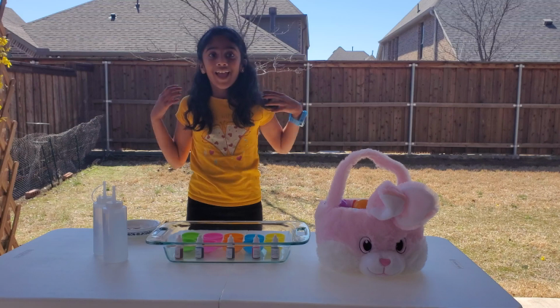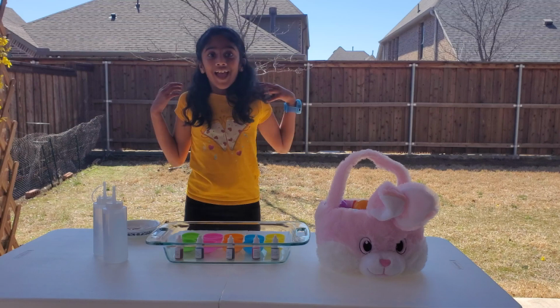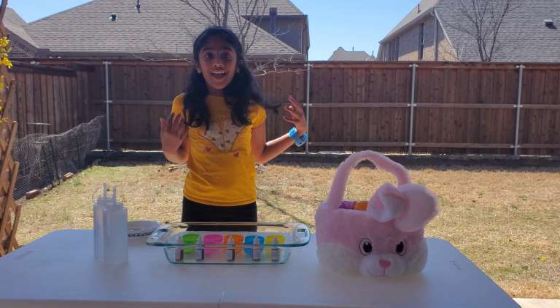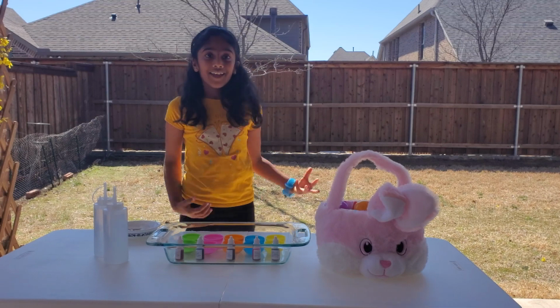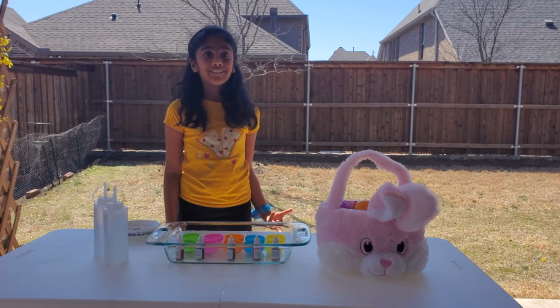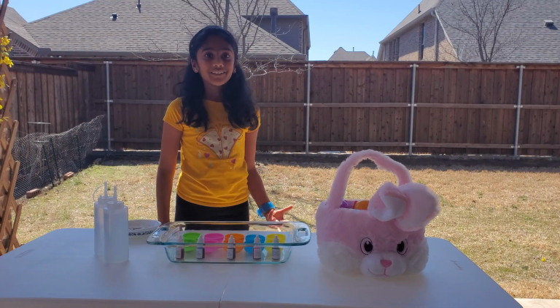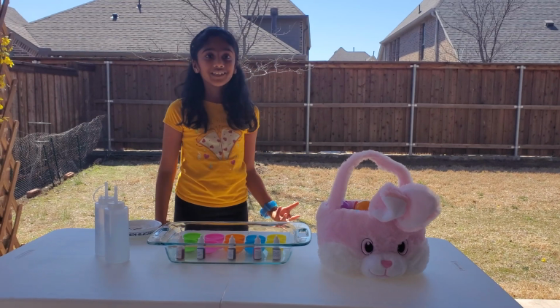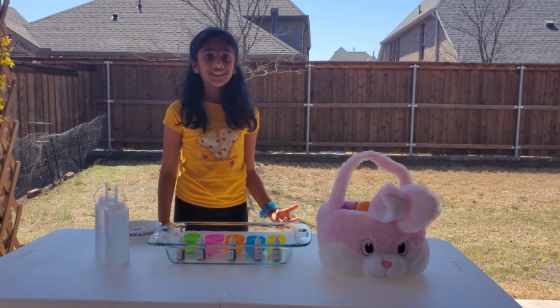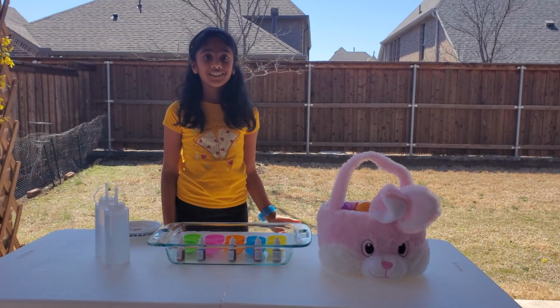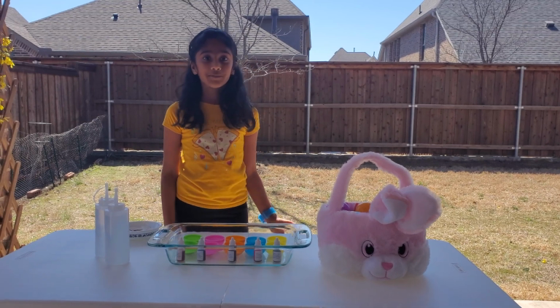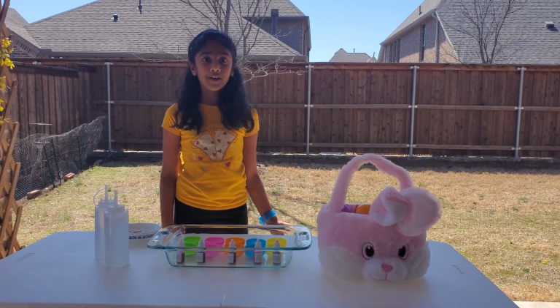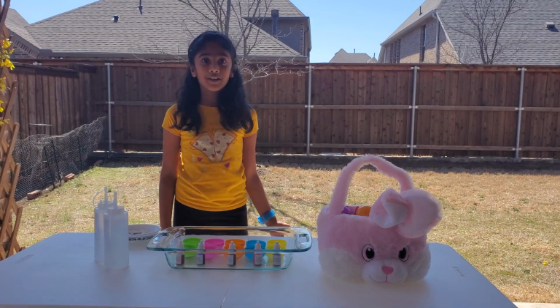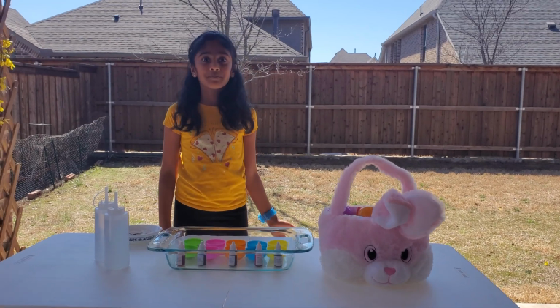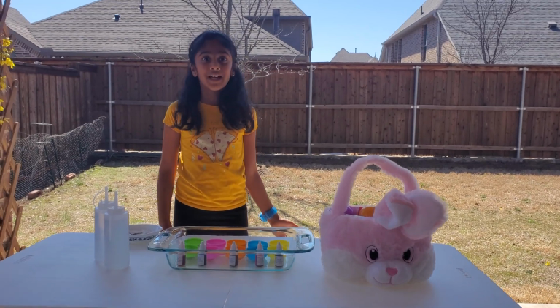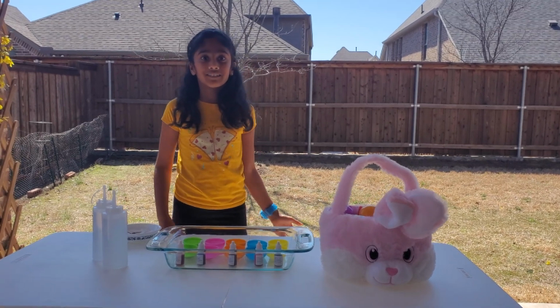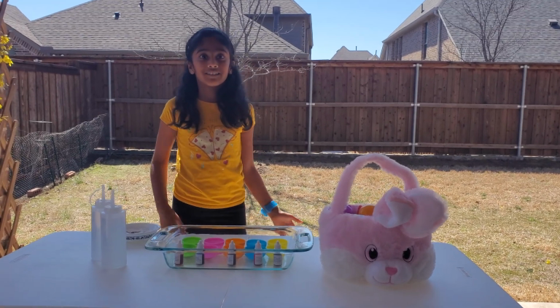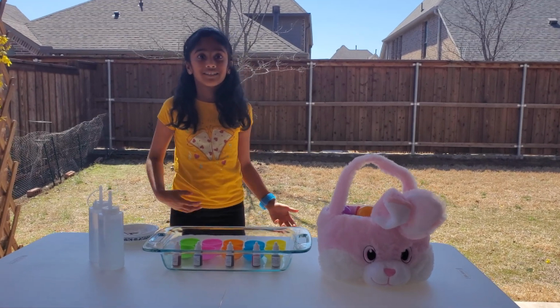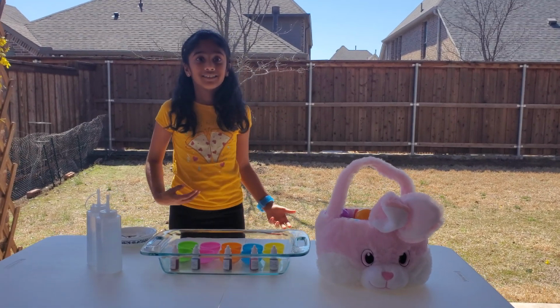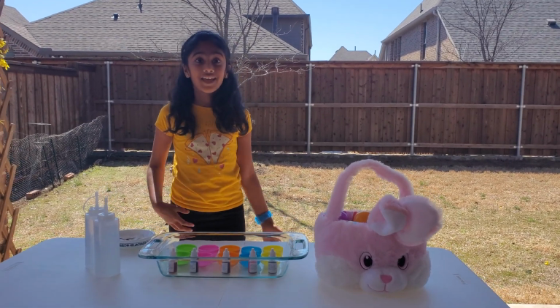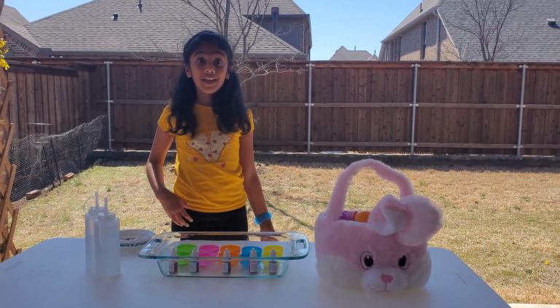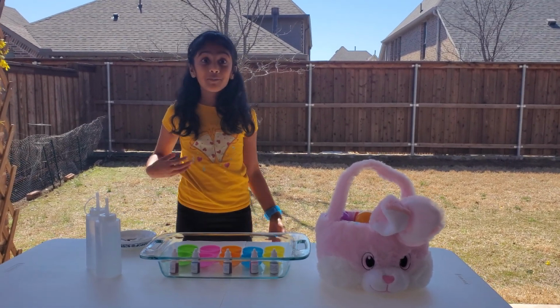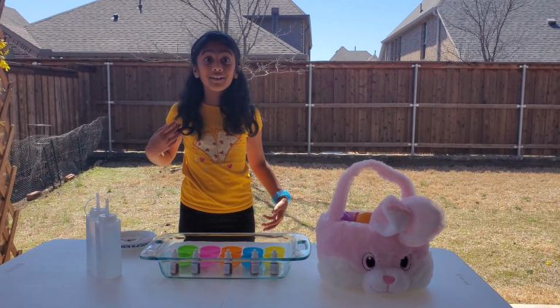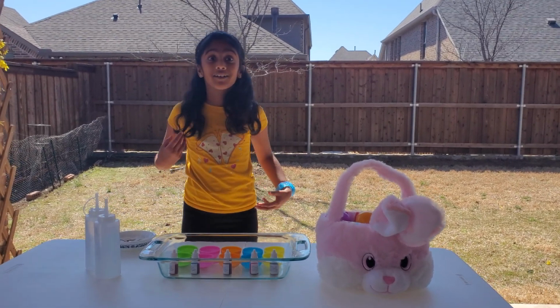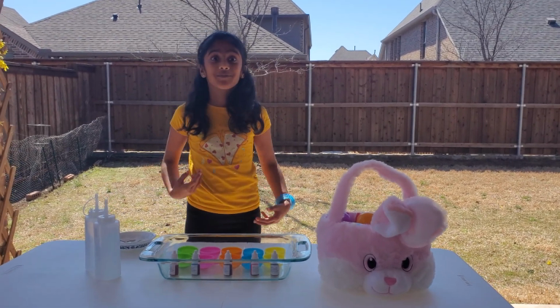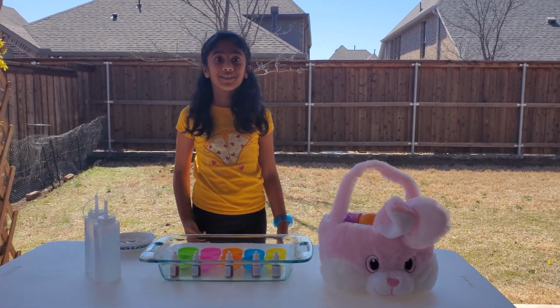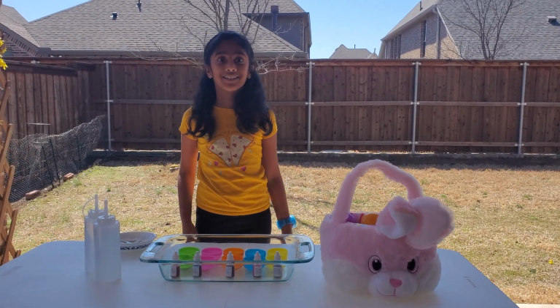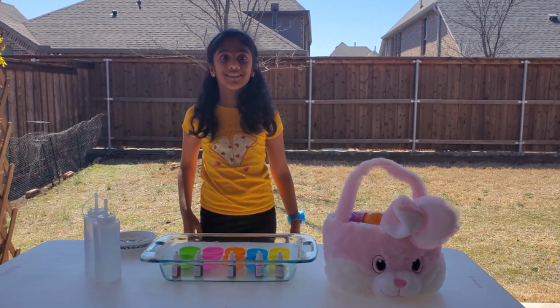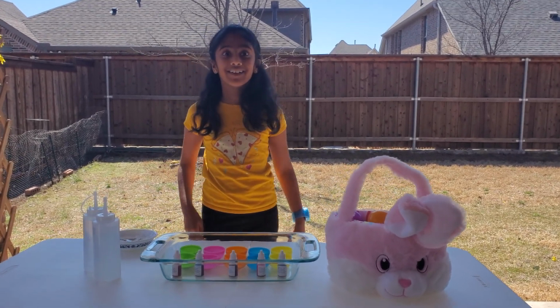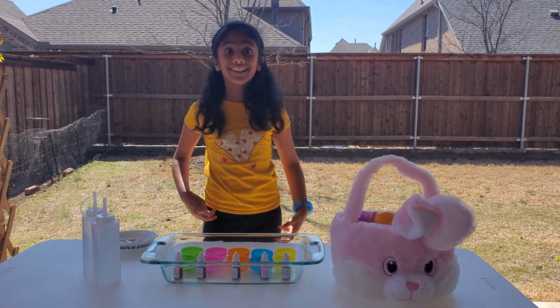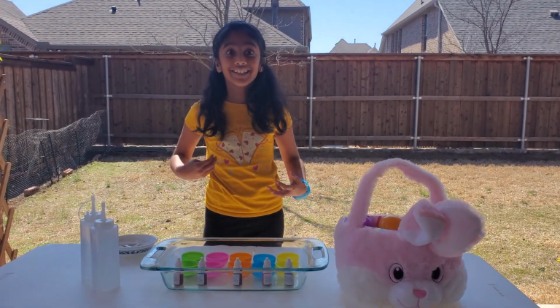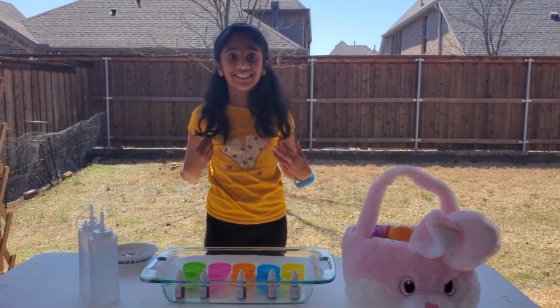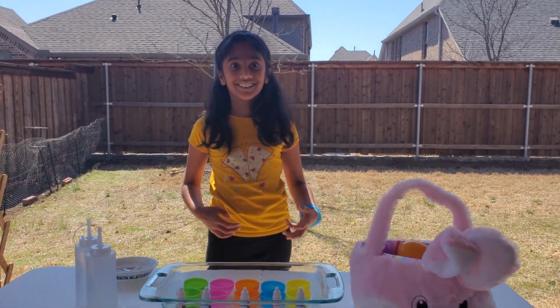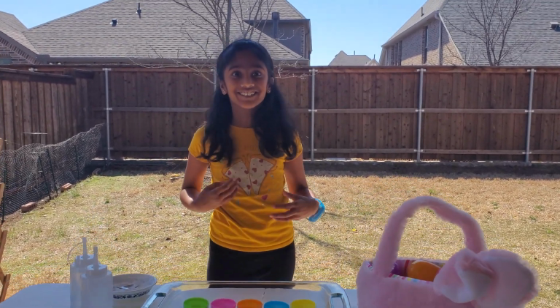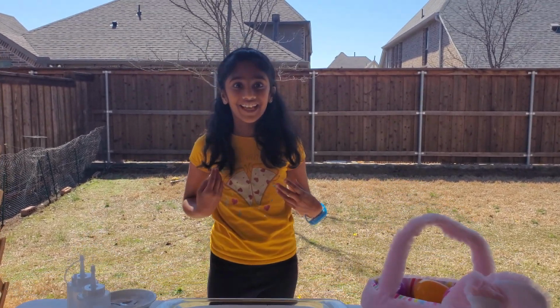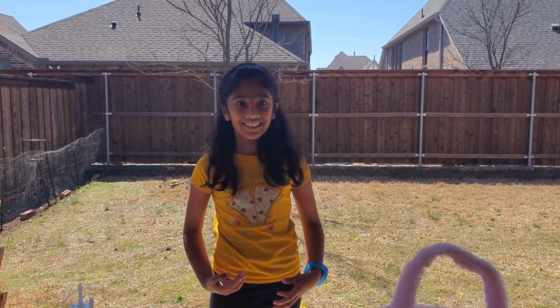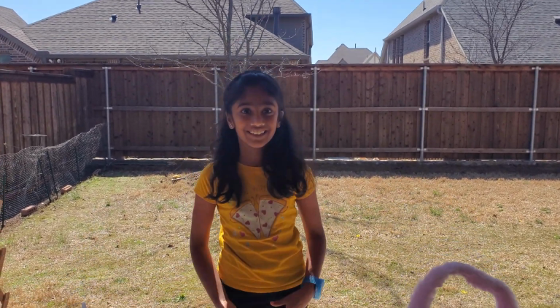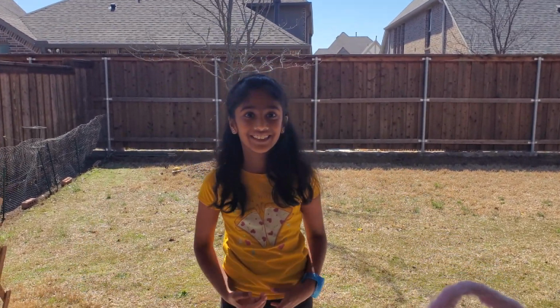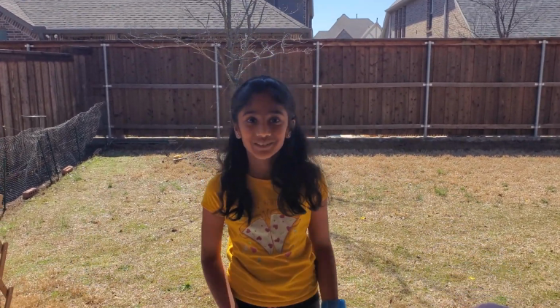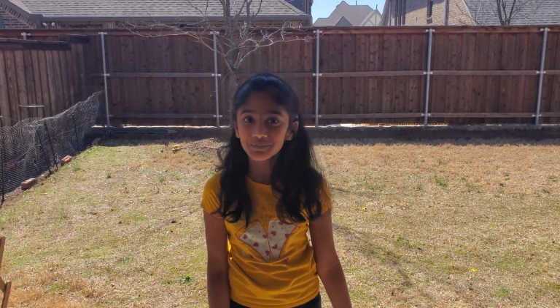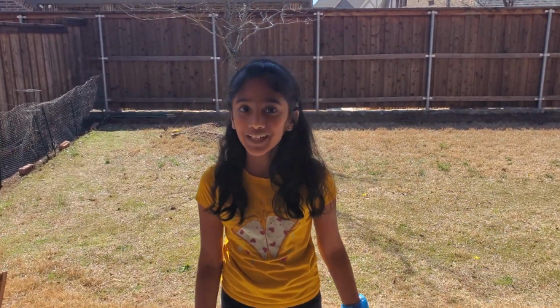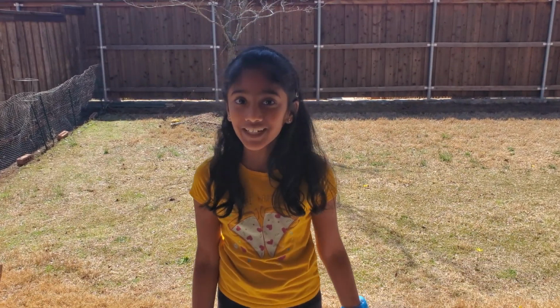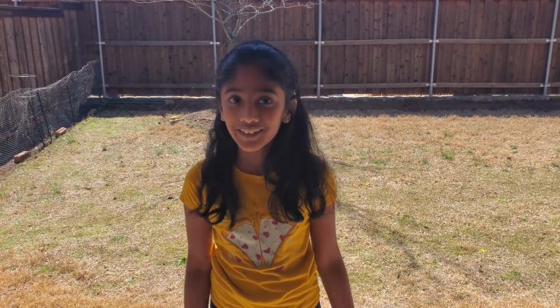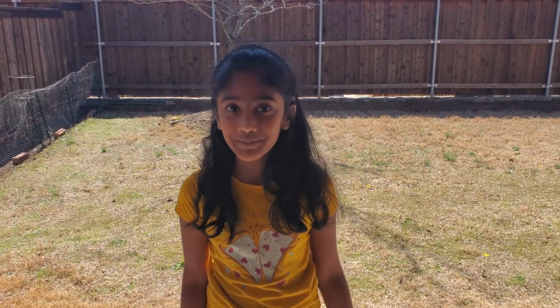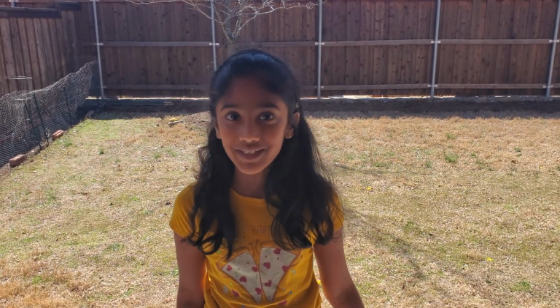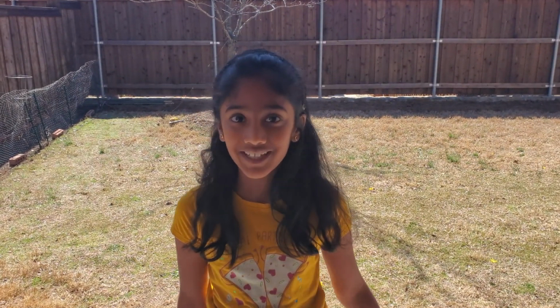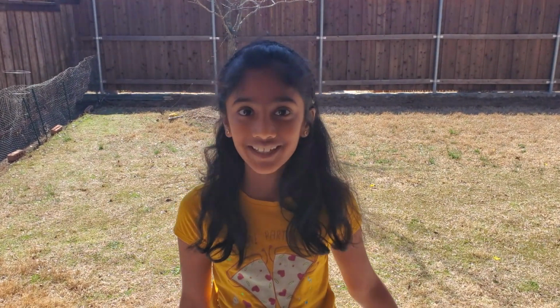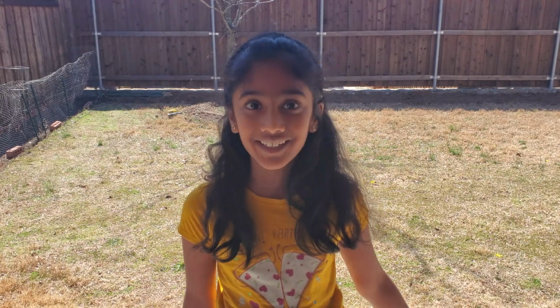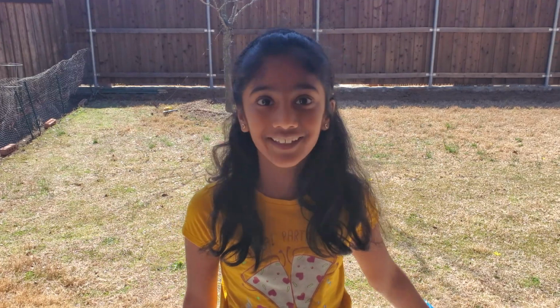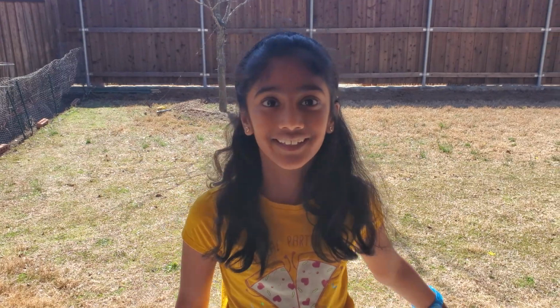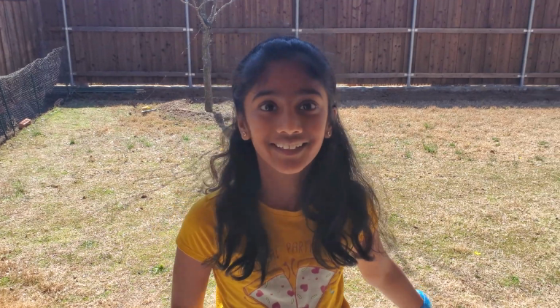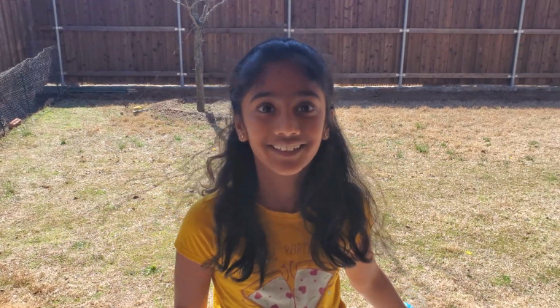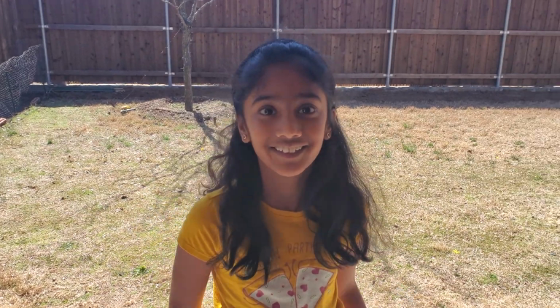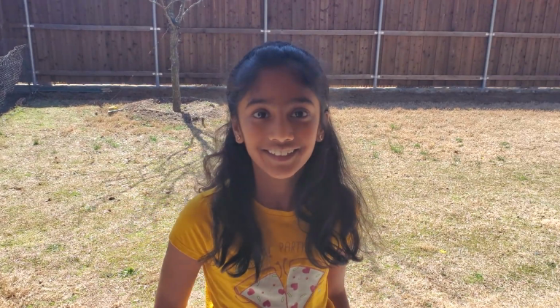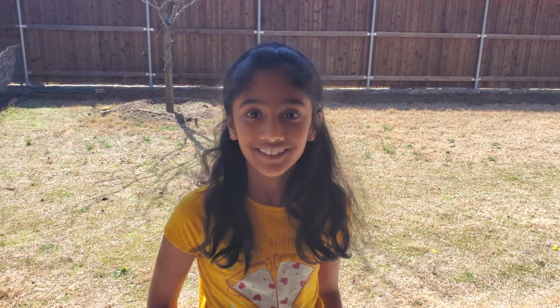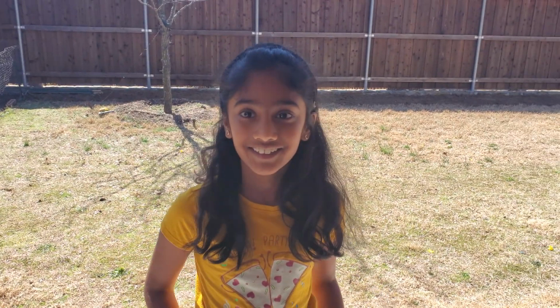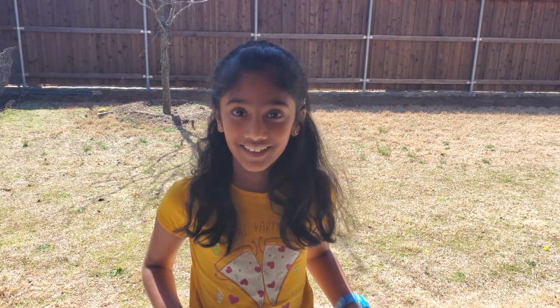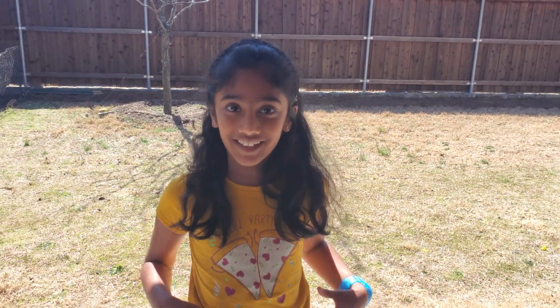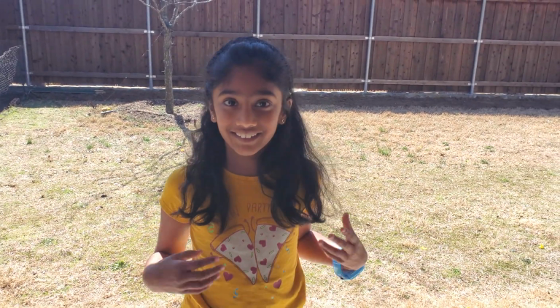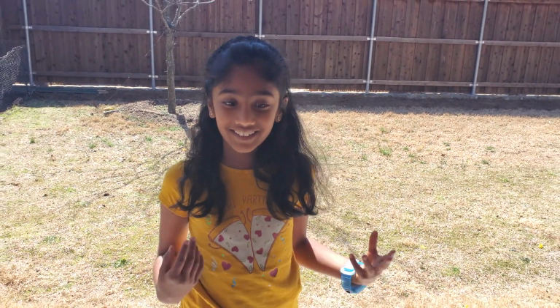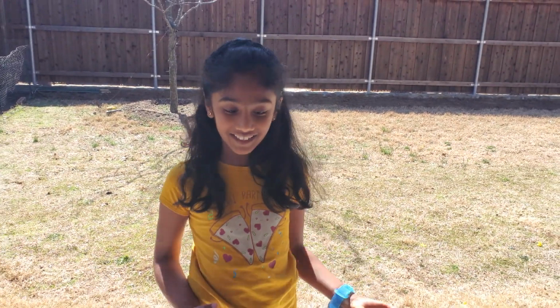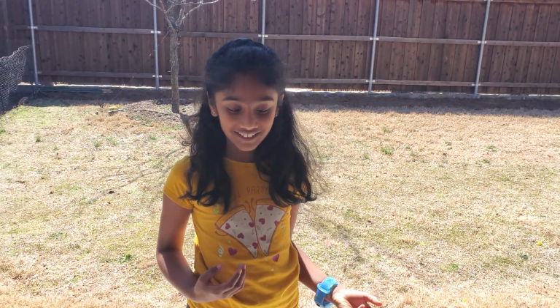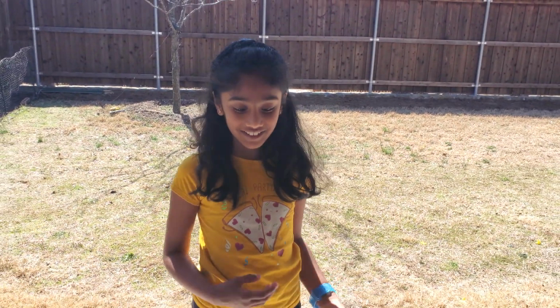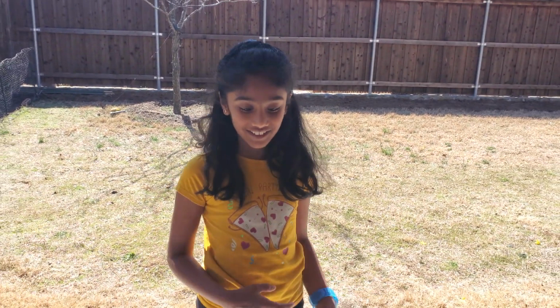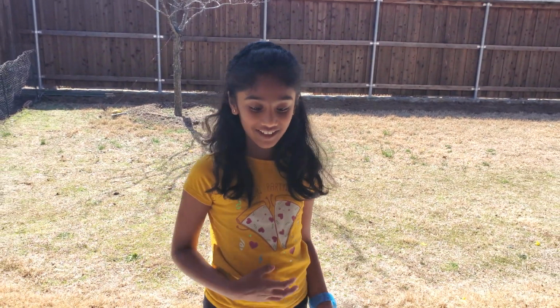Hey folks, welcome back. Today we are going to be doing an Easter science experiment. Let's get started.